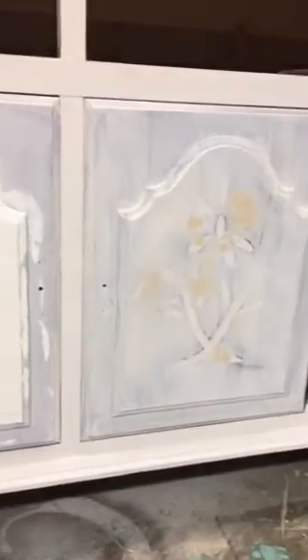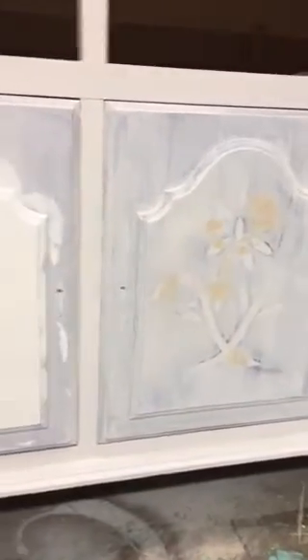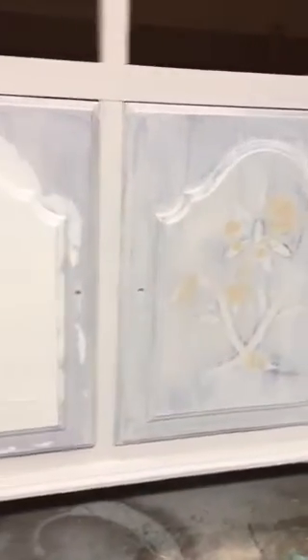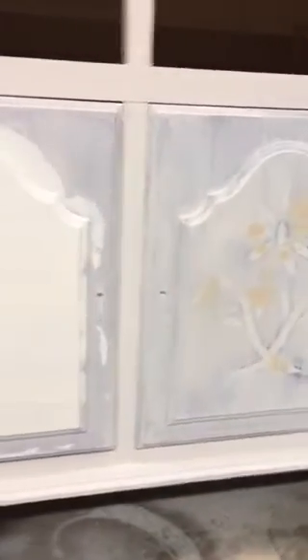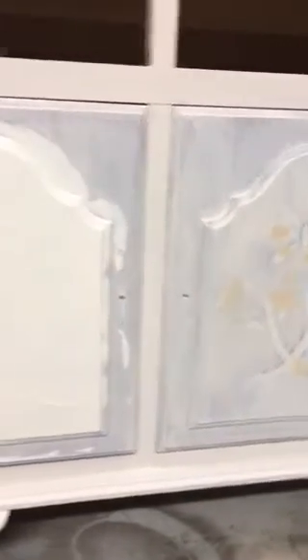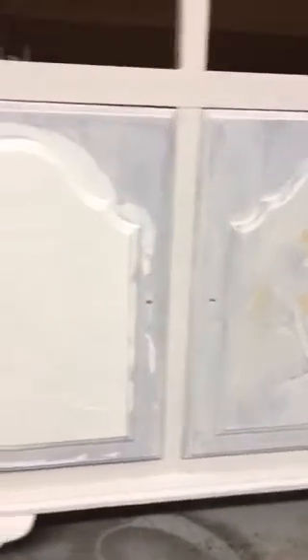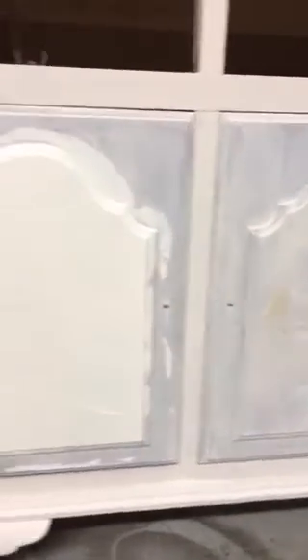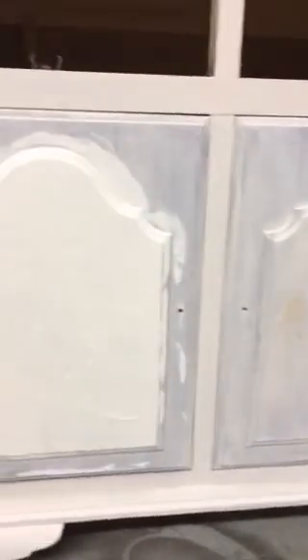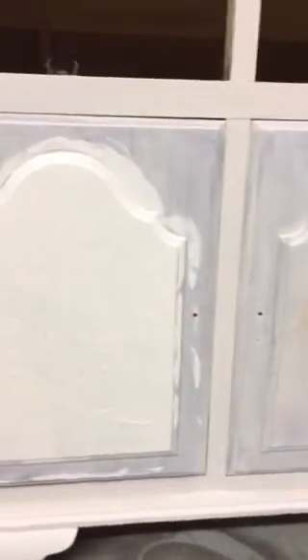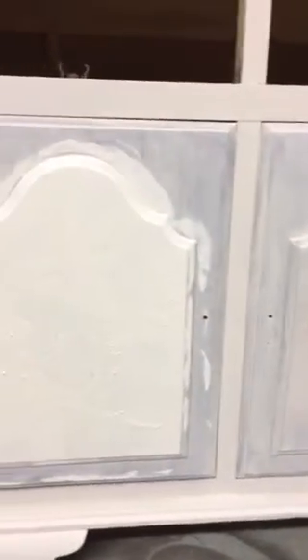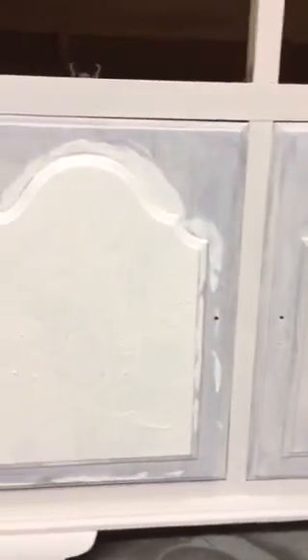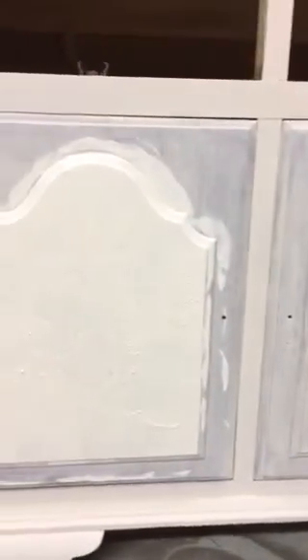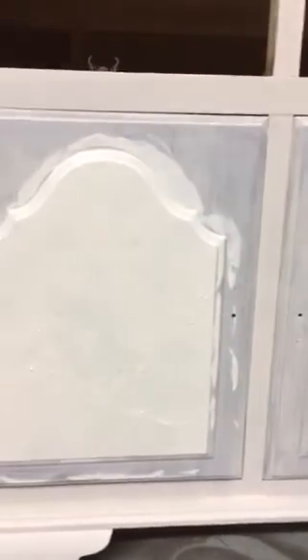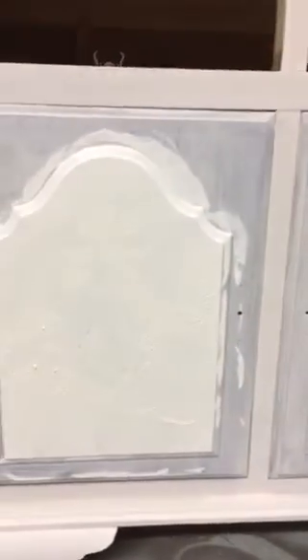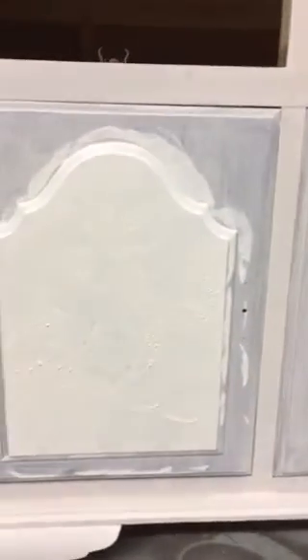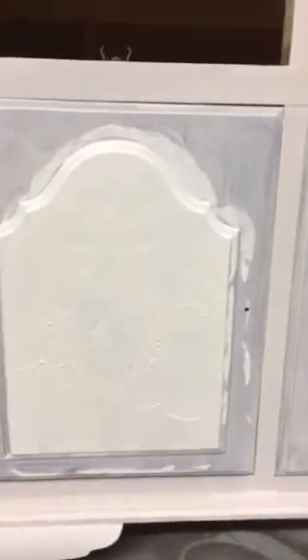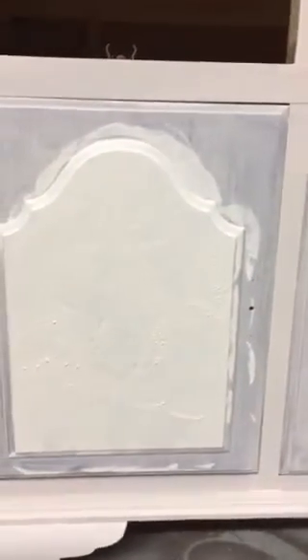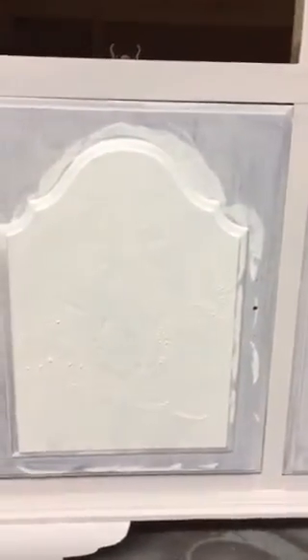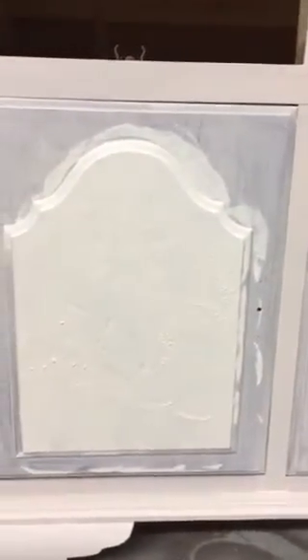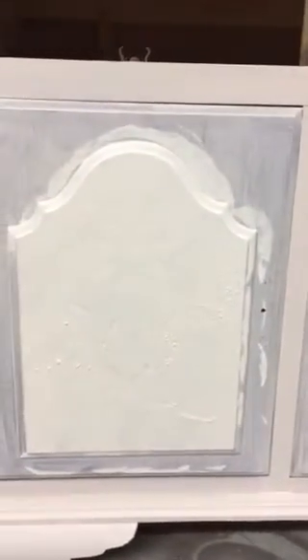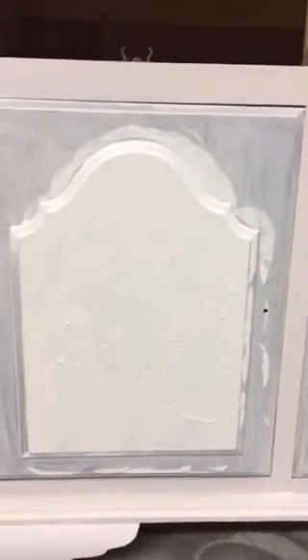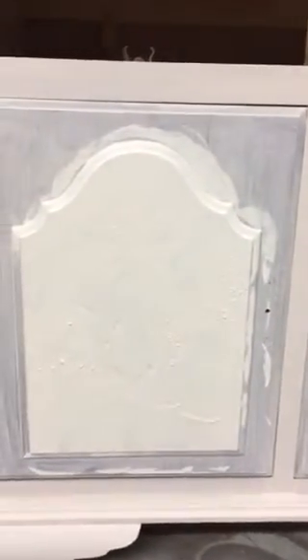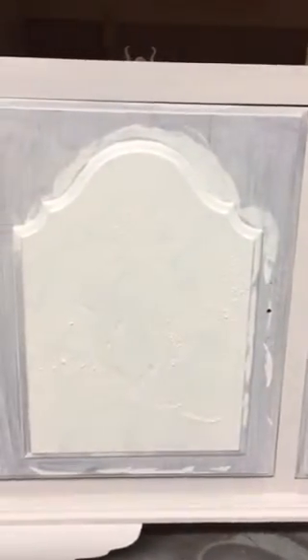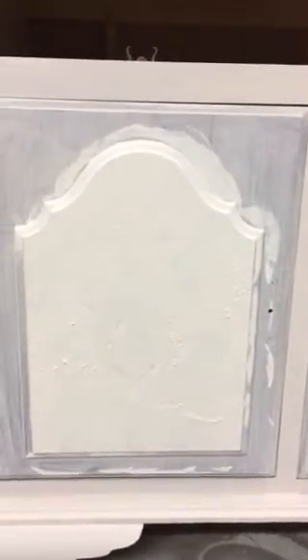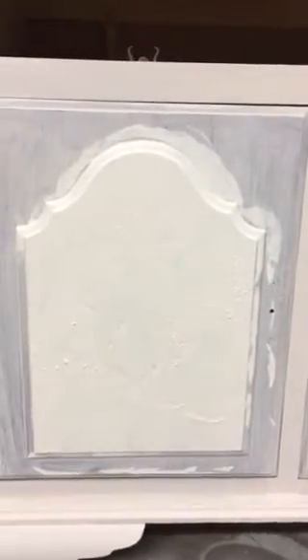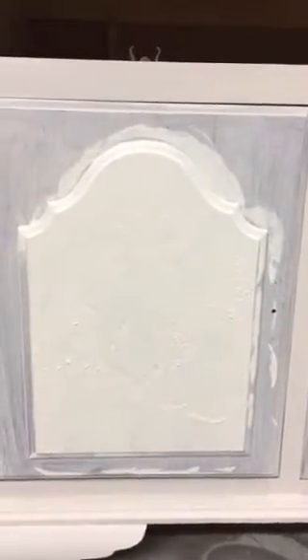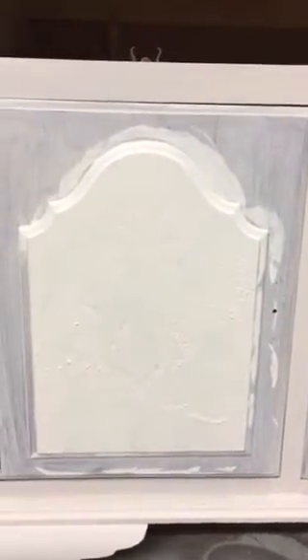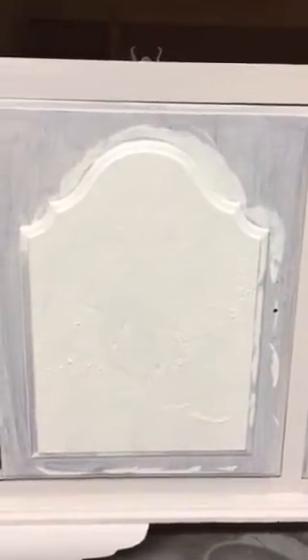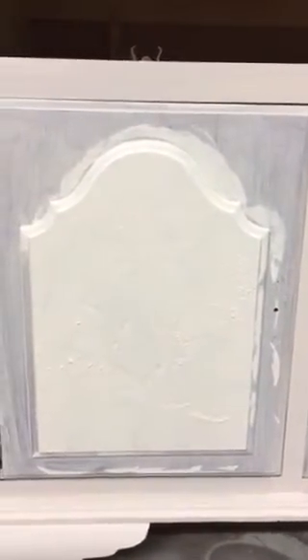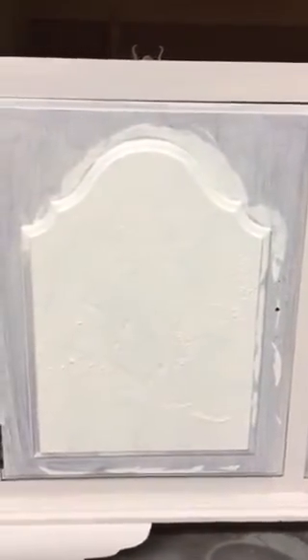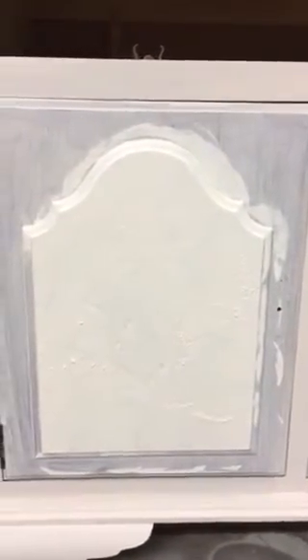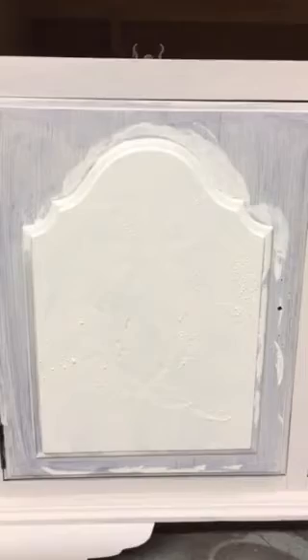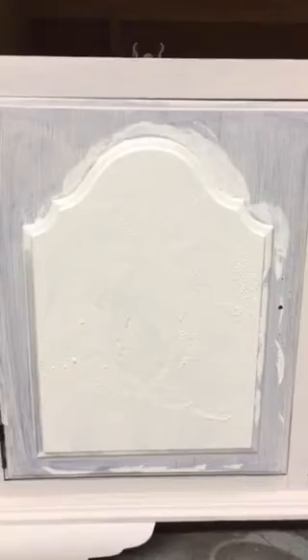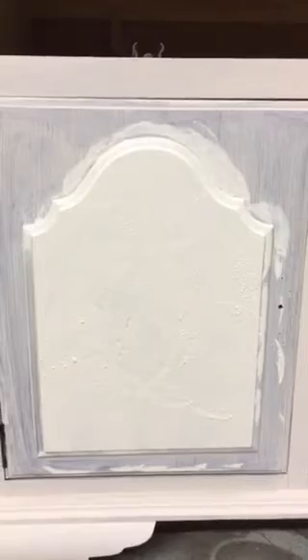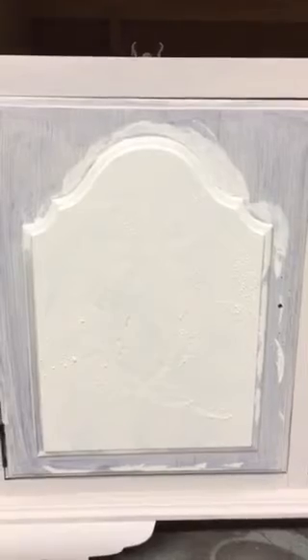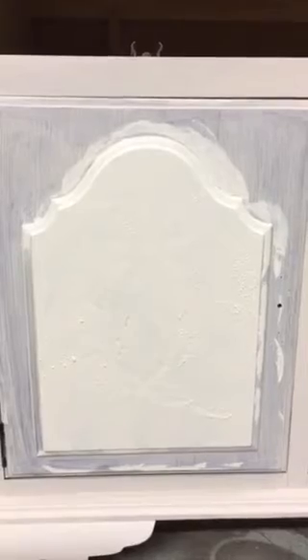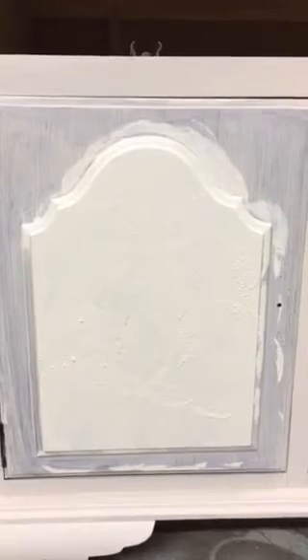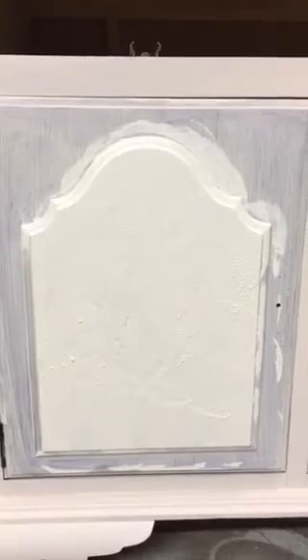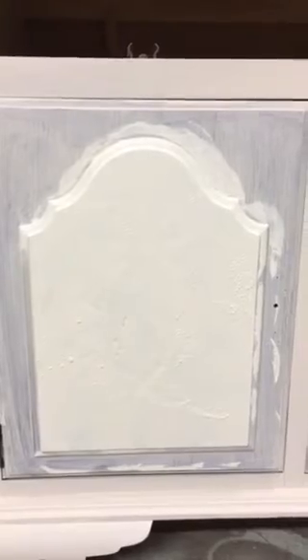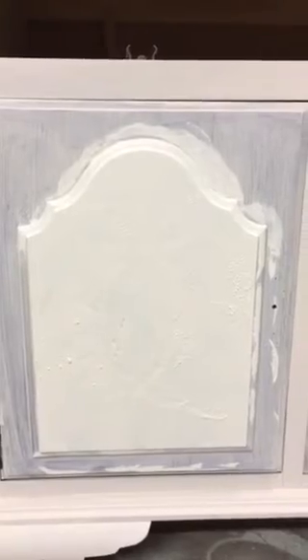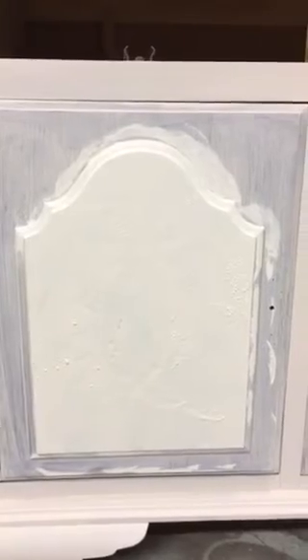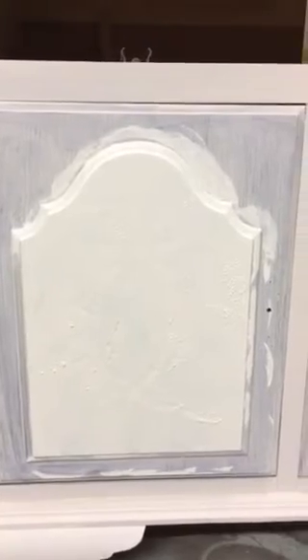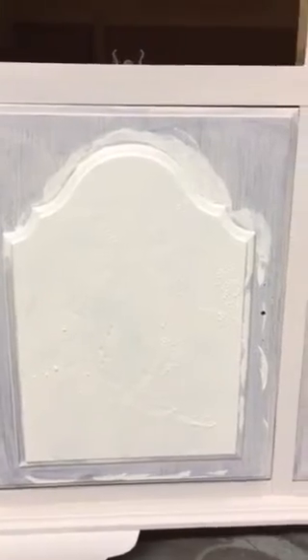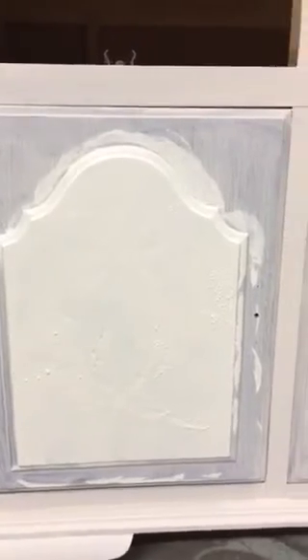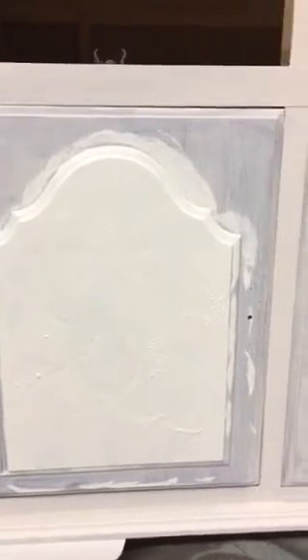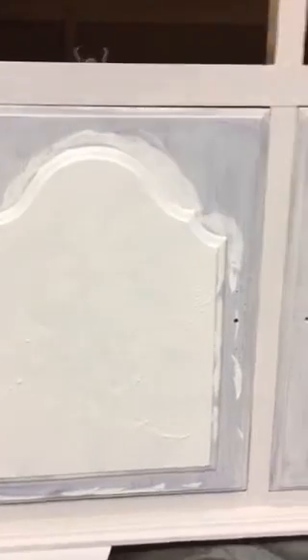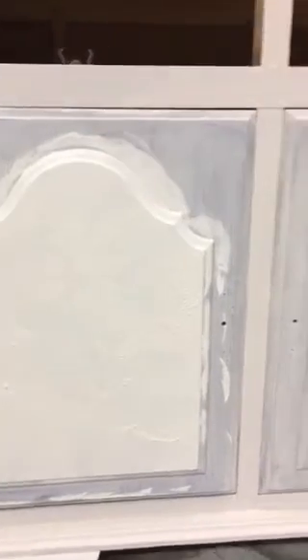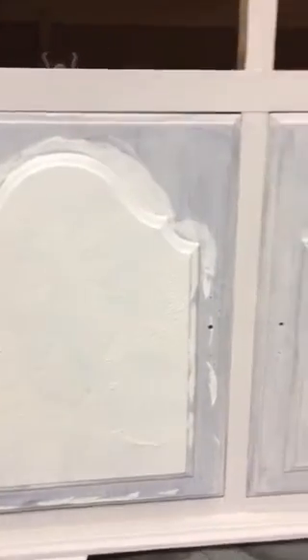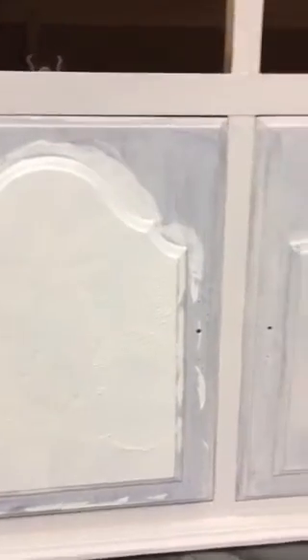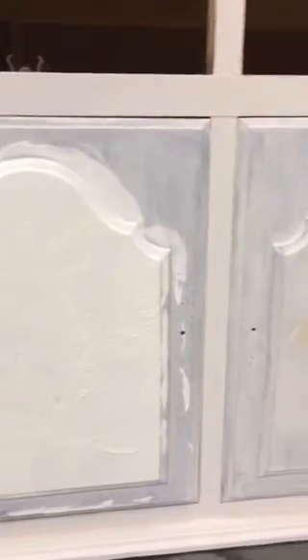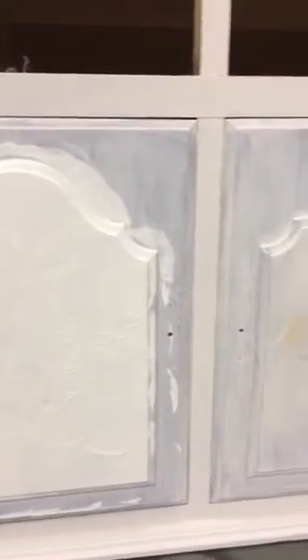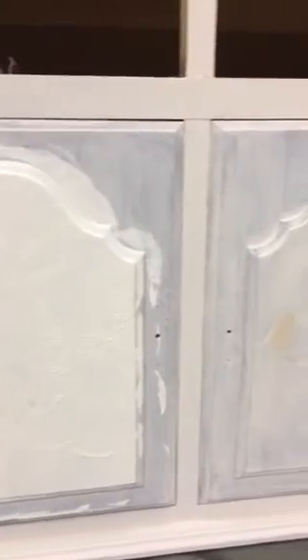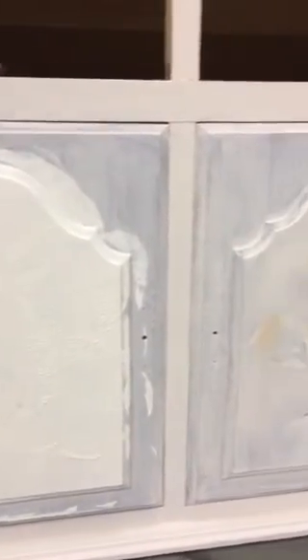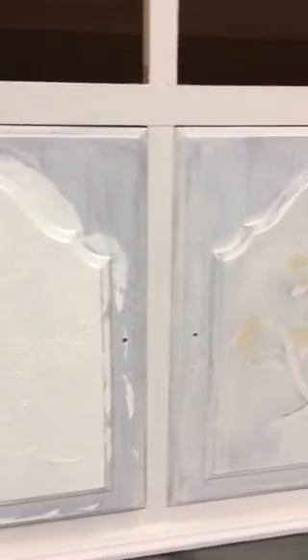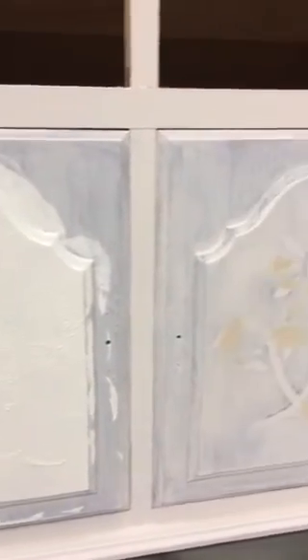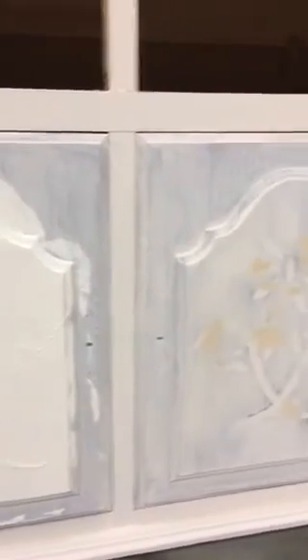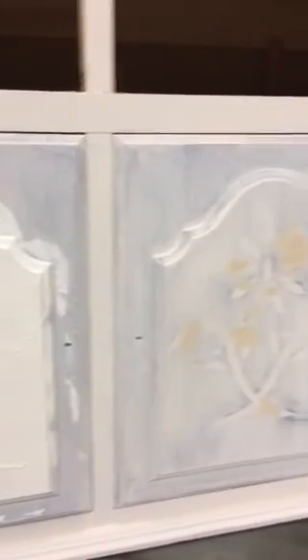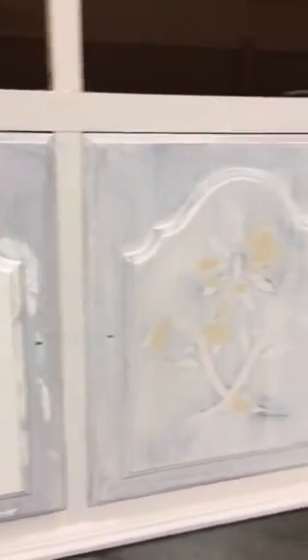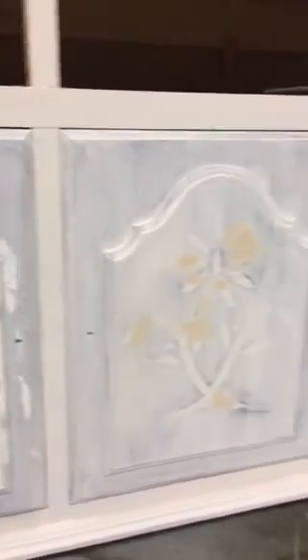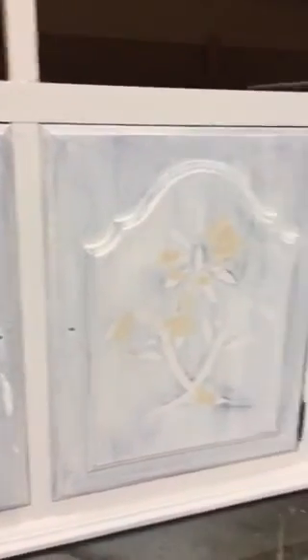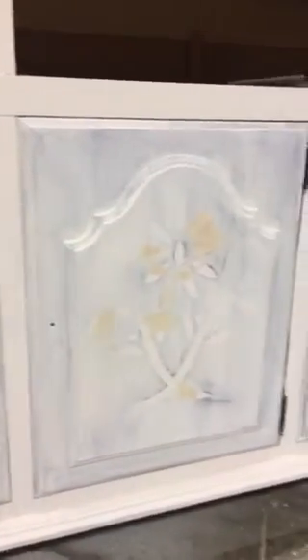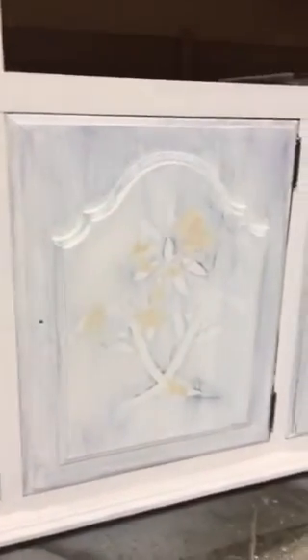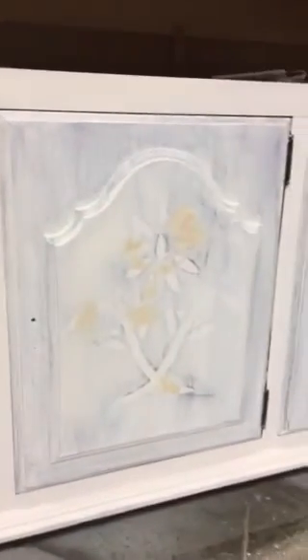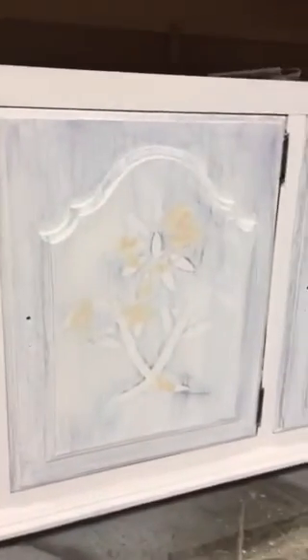I just want to show you the difference between that and that. To cover the flower shadow I may have to do one more coat, but I'm totally fine with that. So I just want to show you that technique.